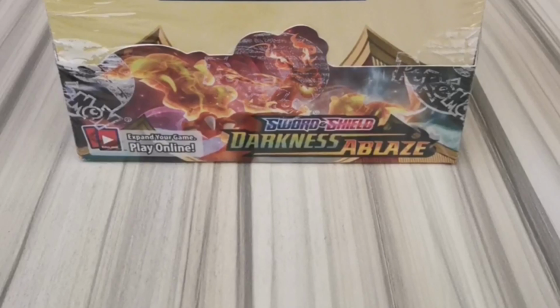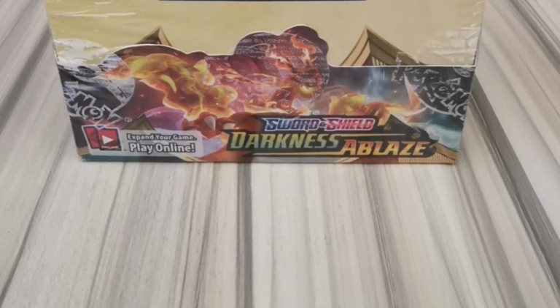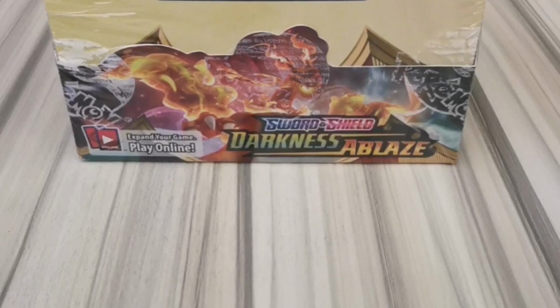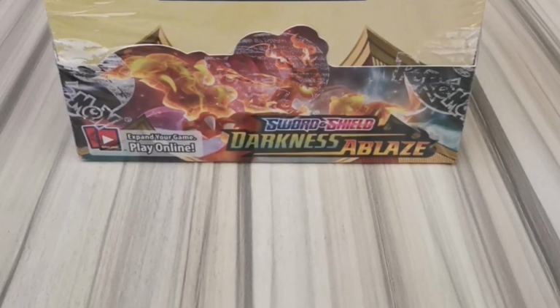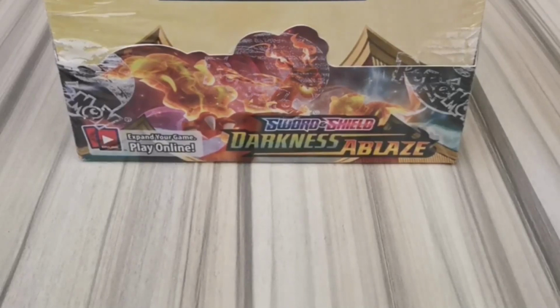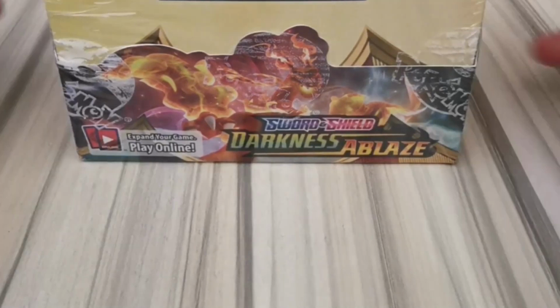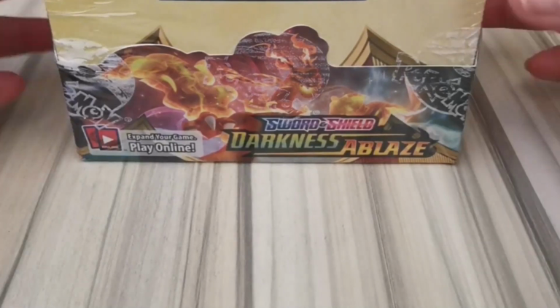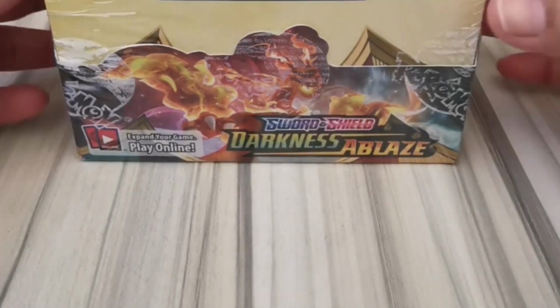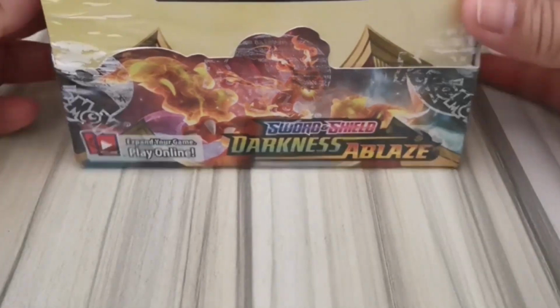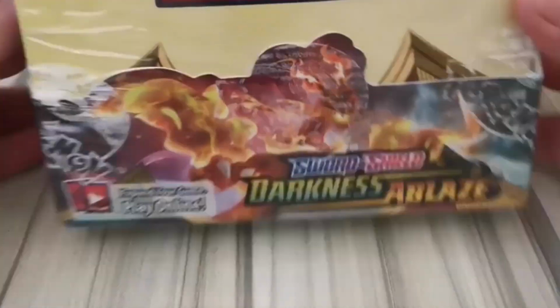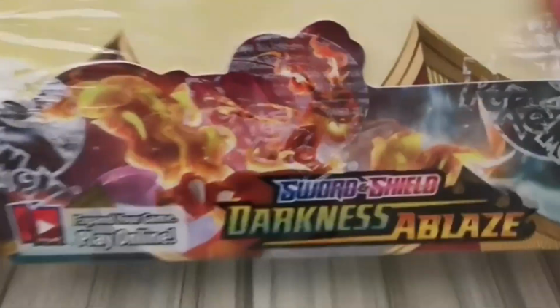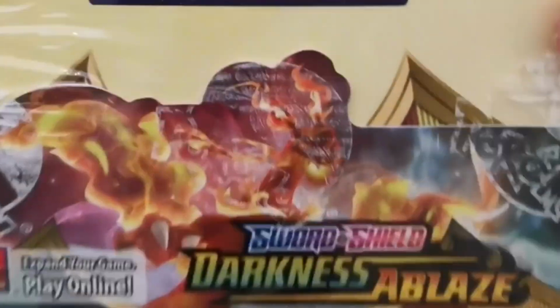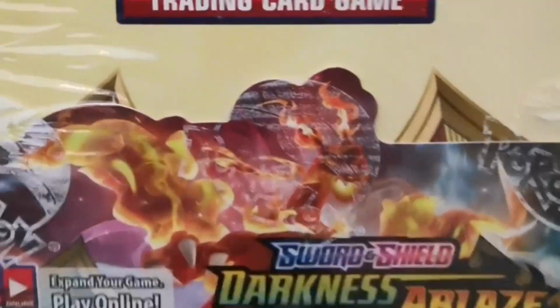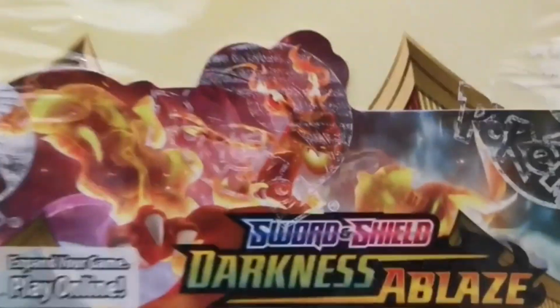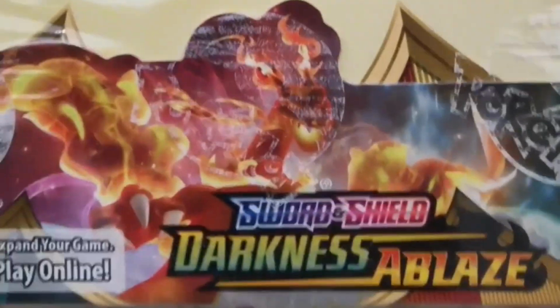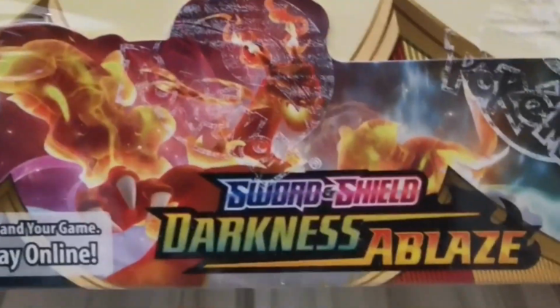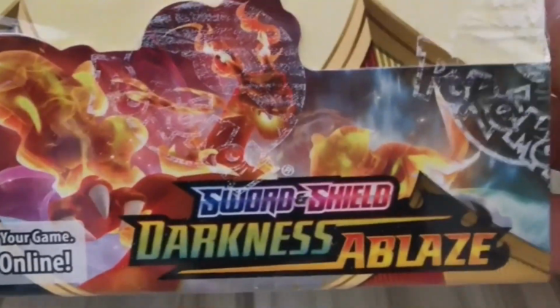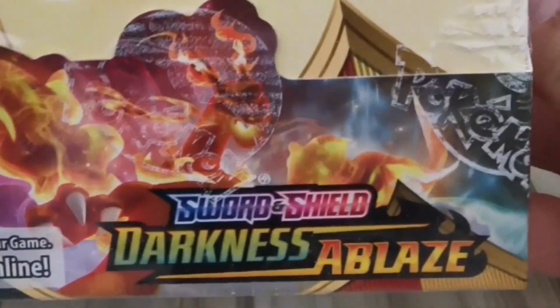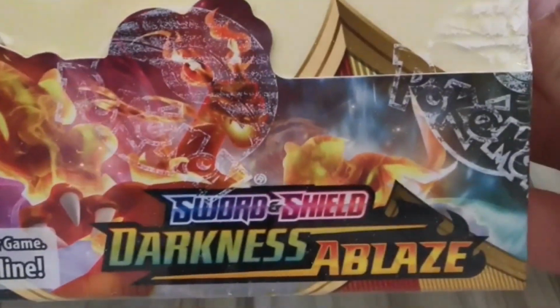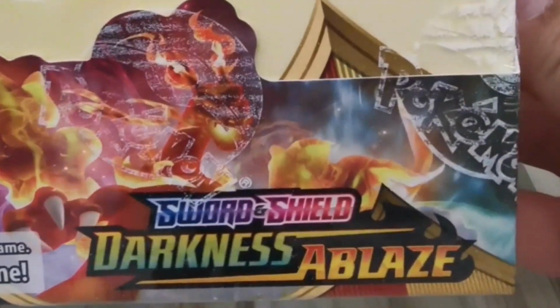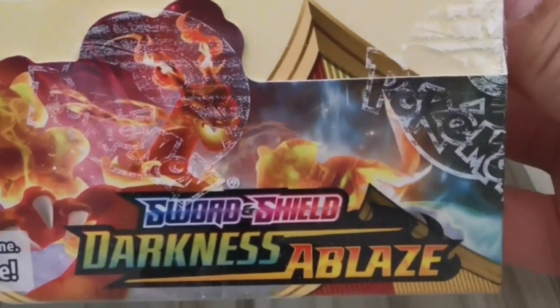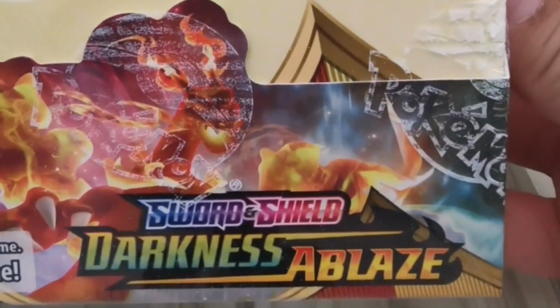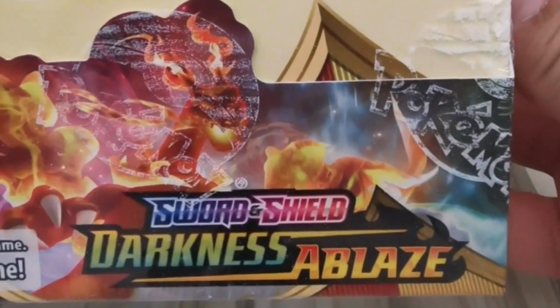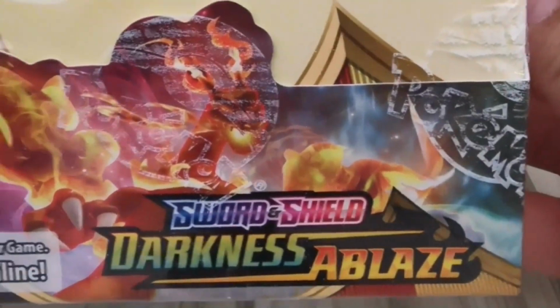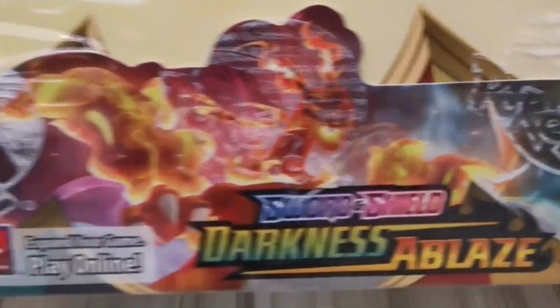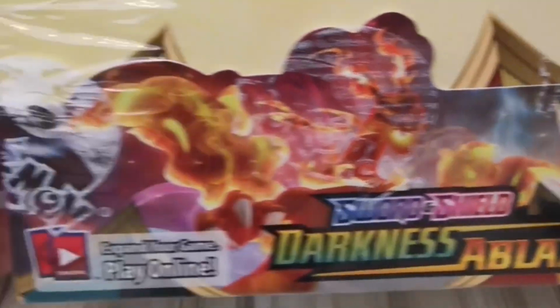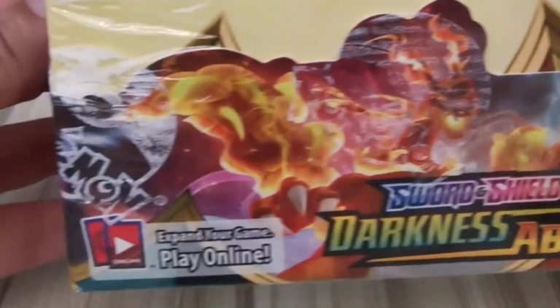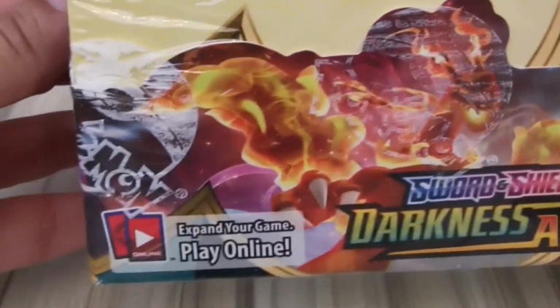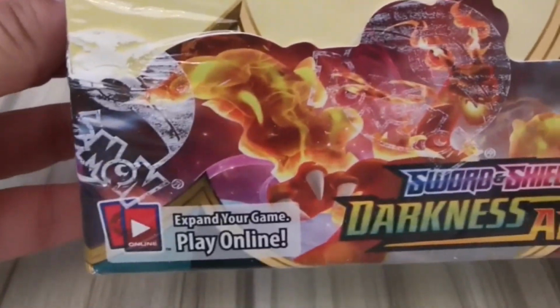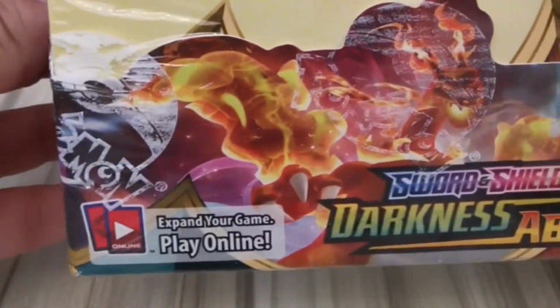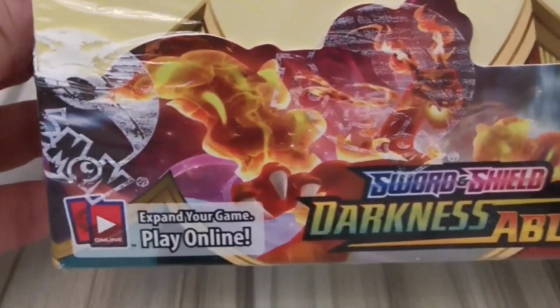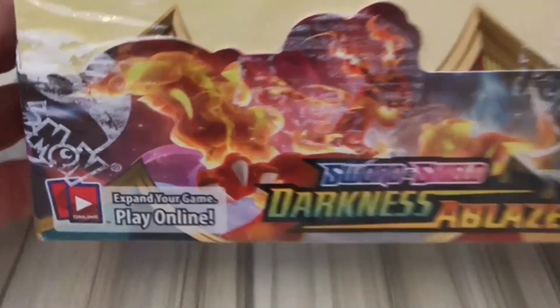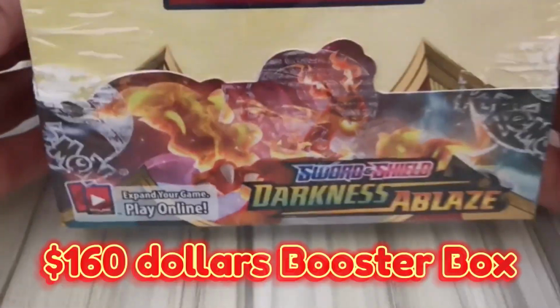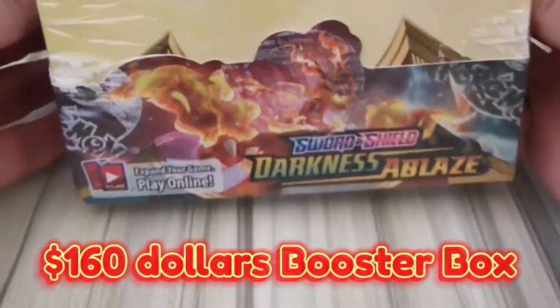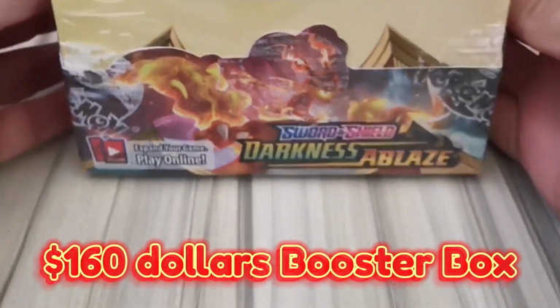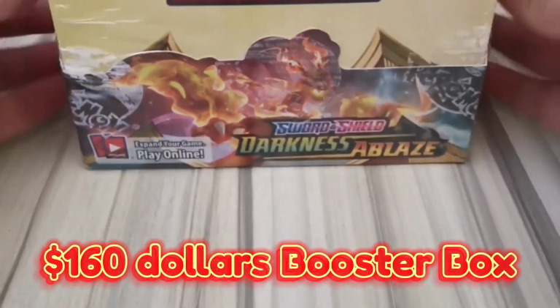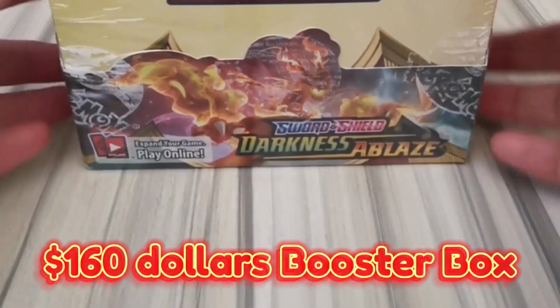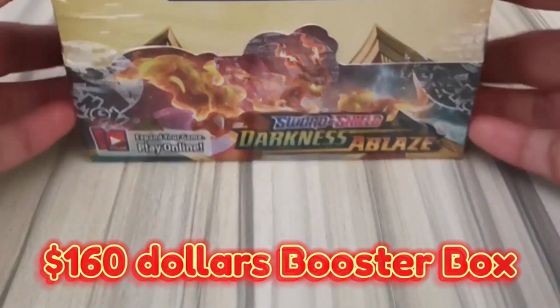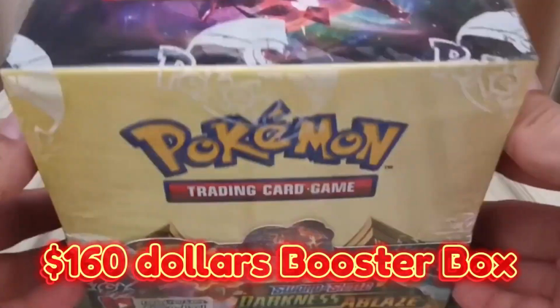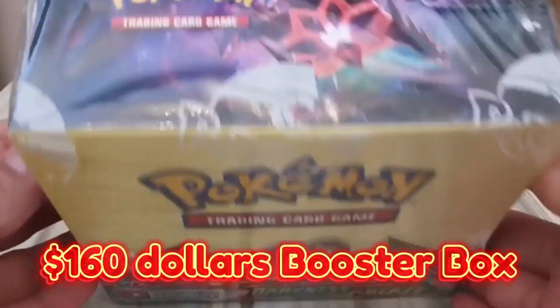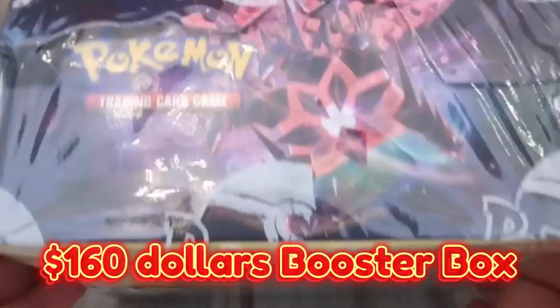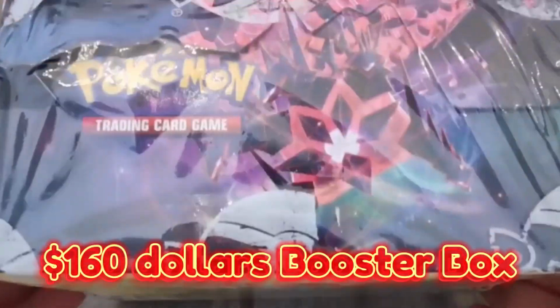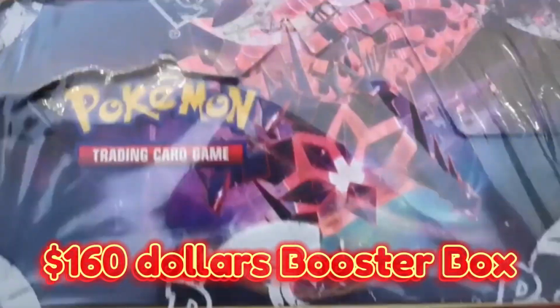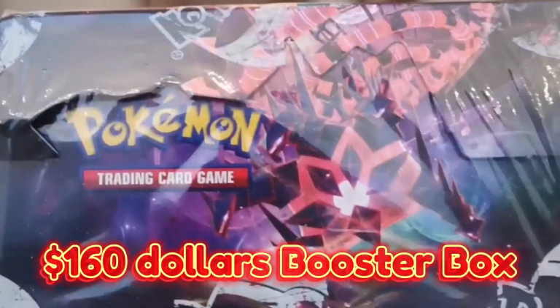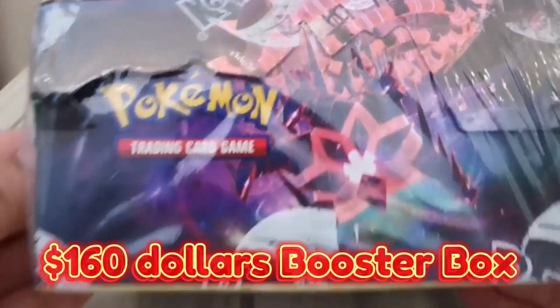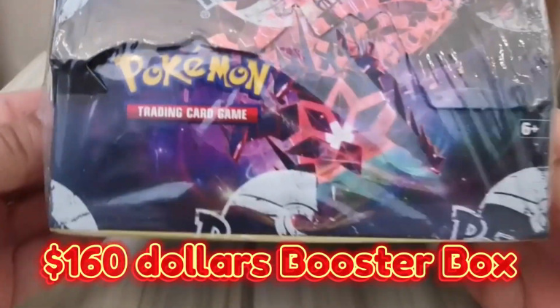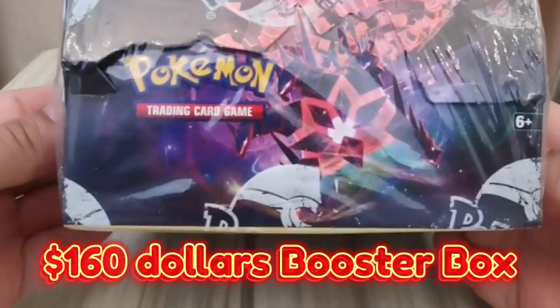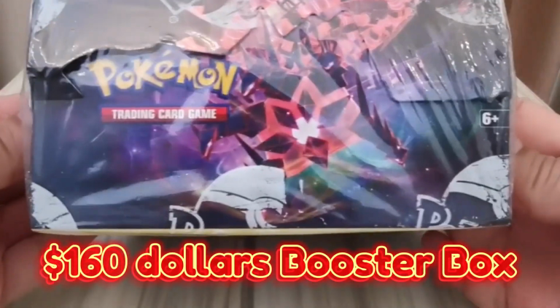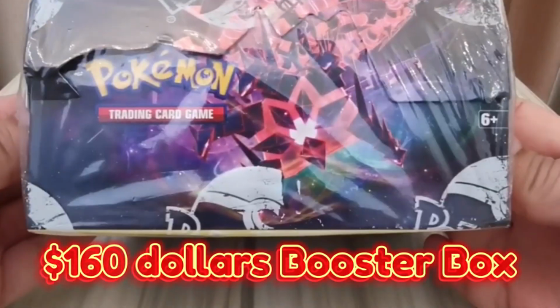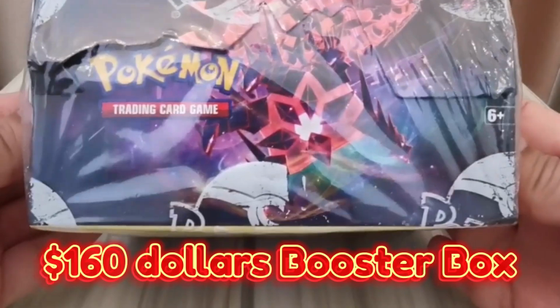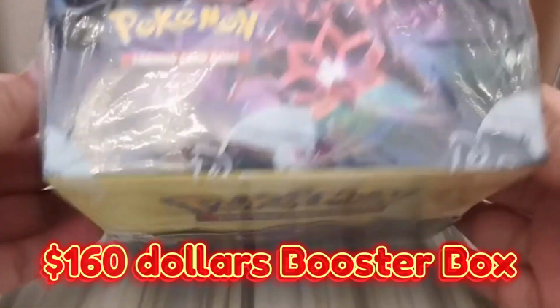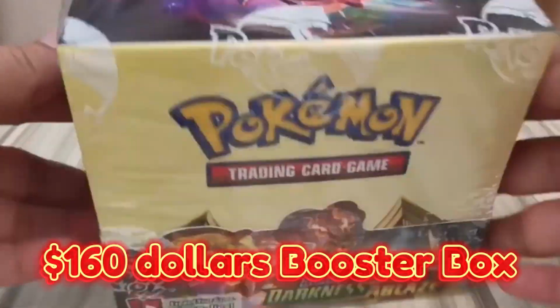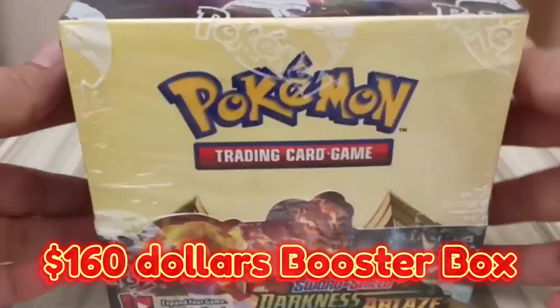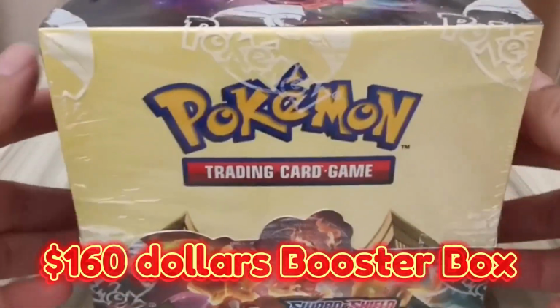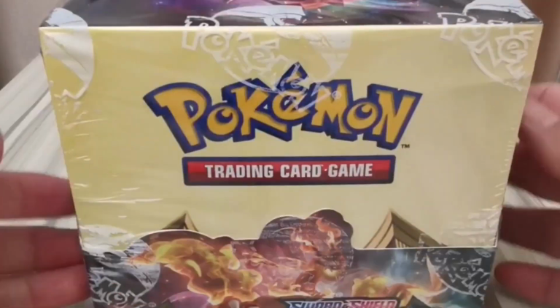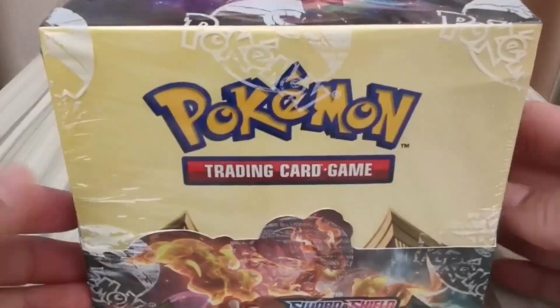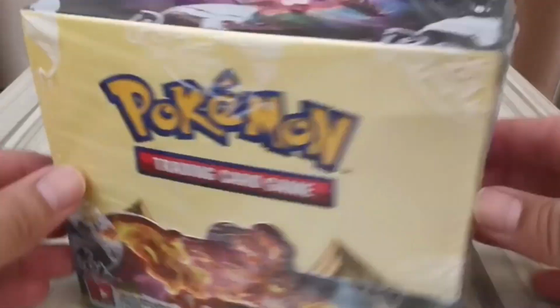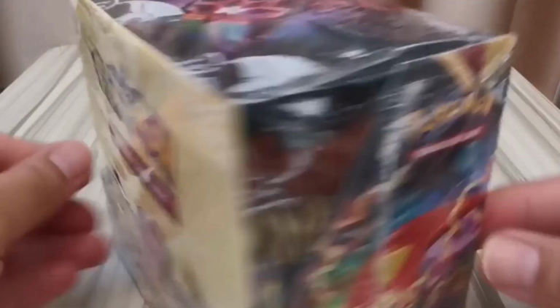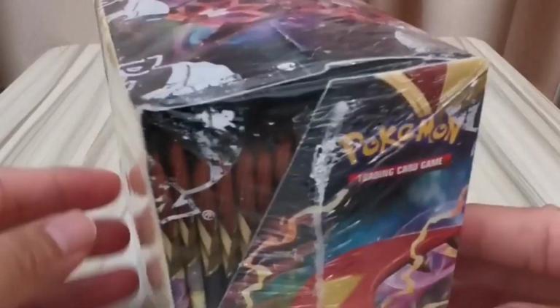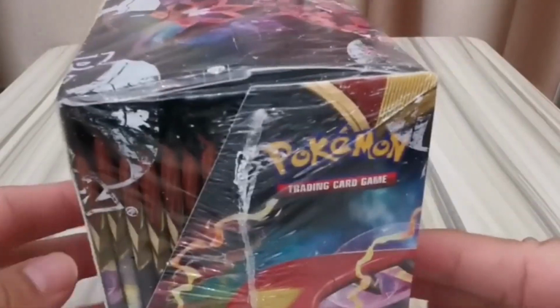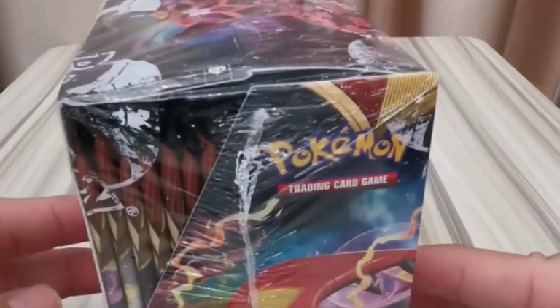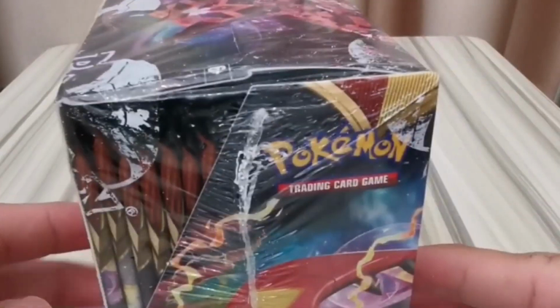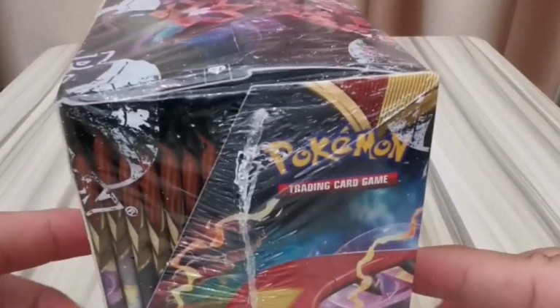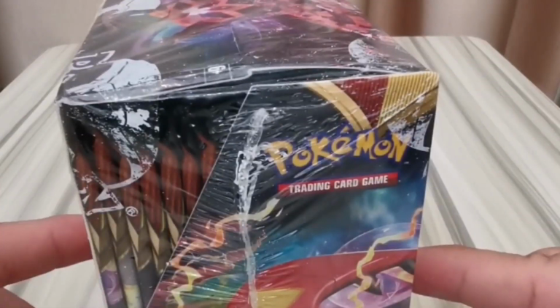Hello guys! We have here a $160 factory sealed Darkness Ablaze booster box.